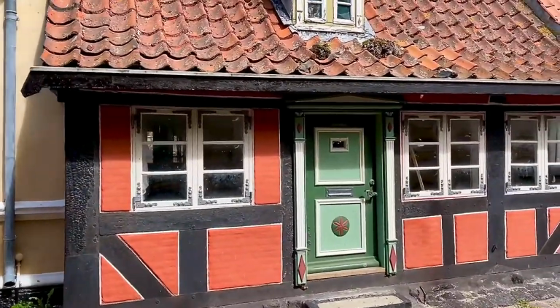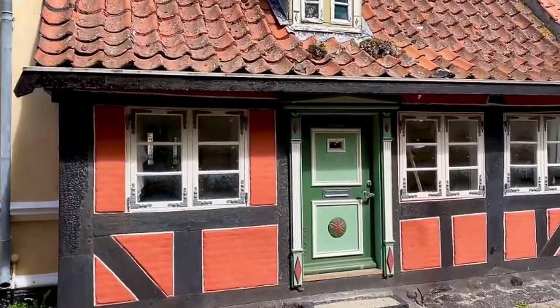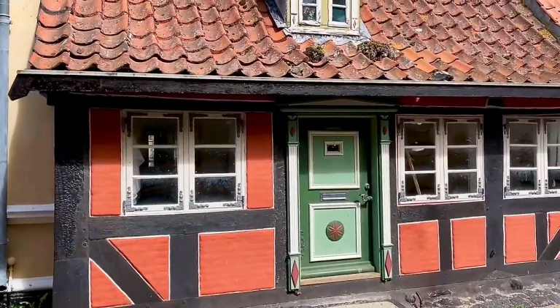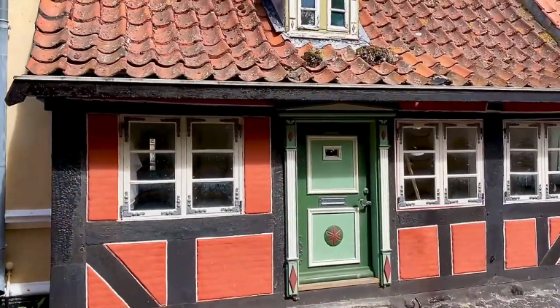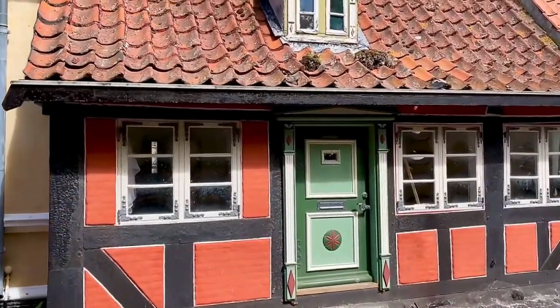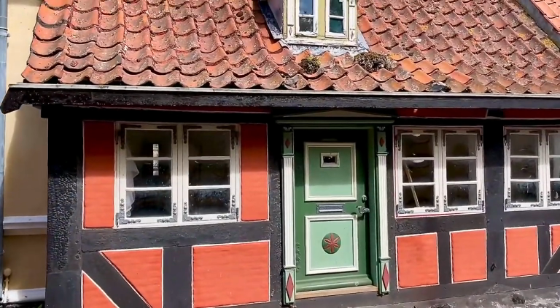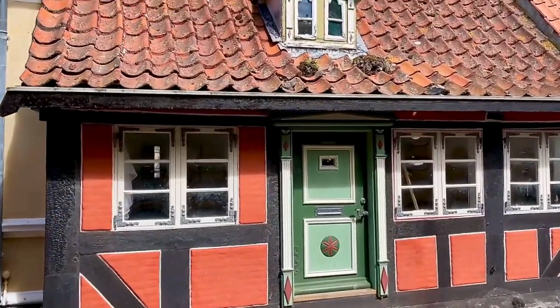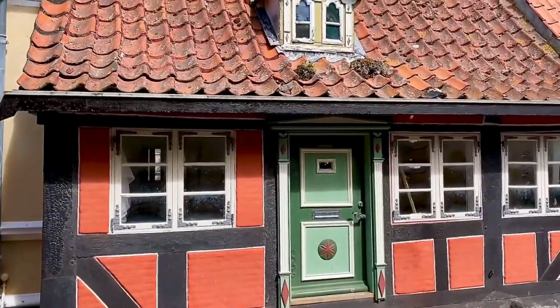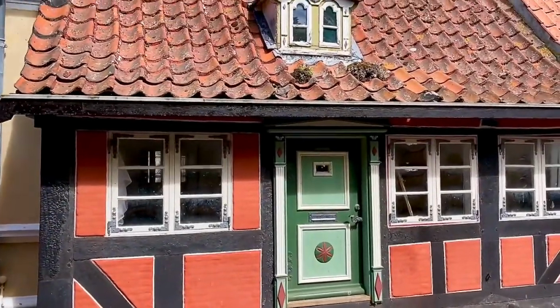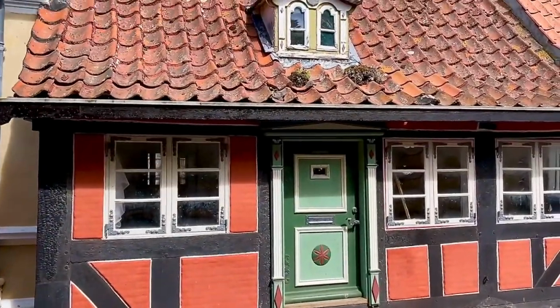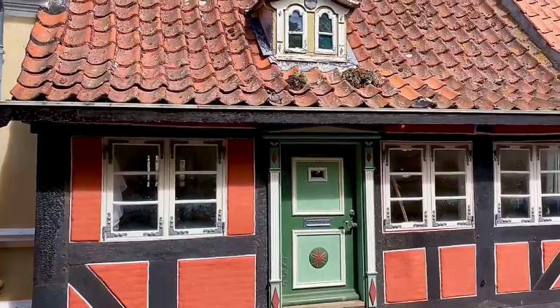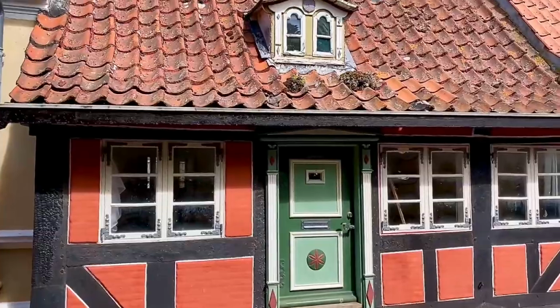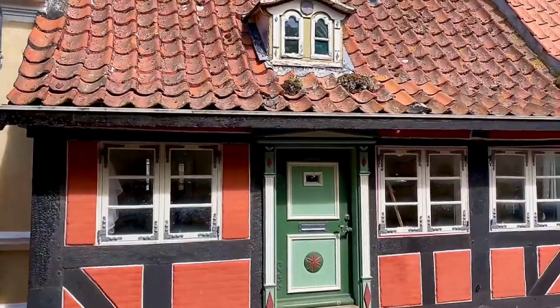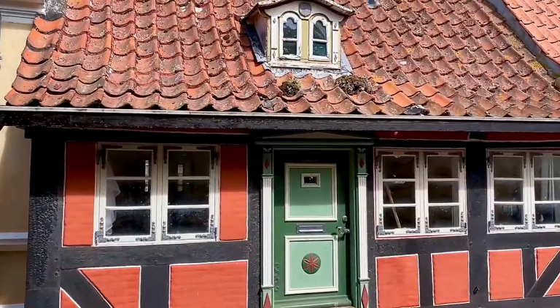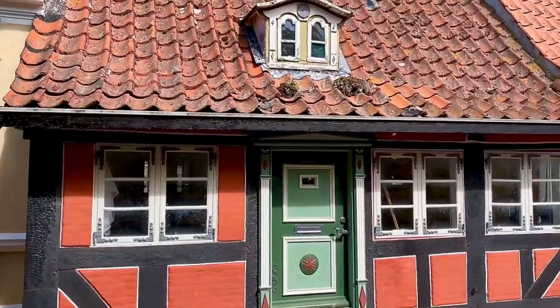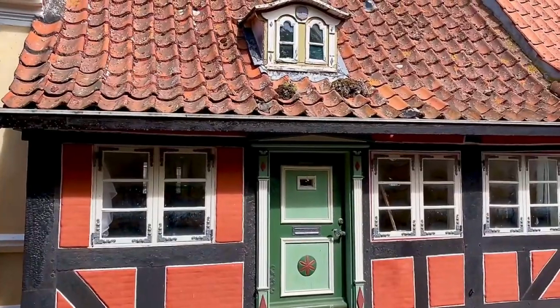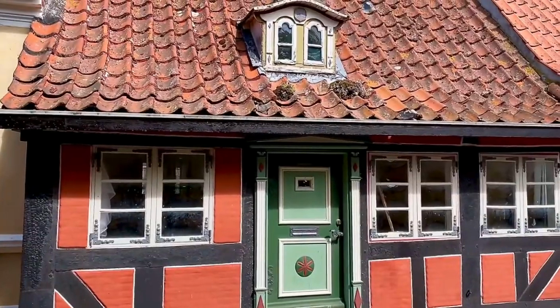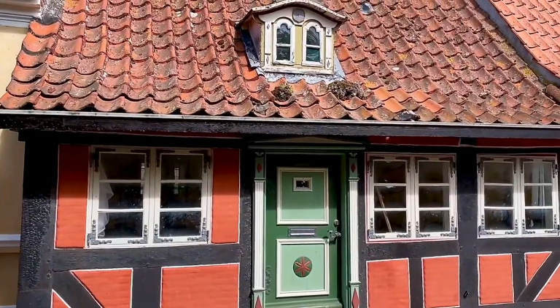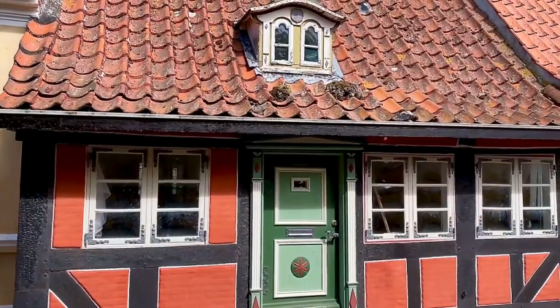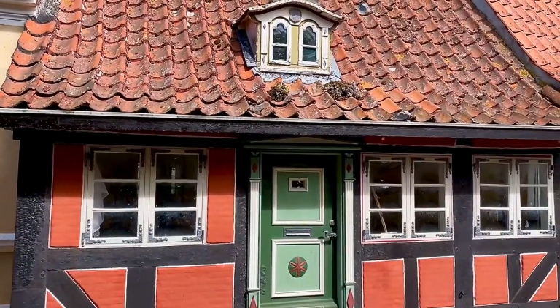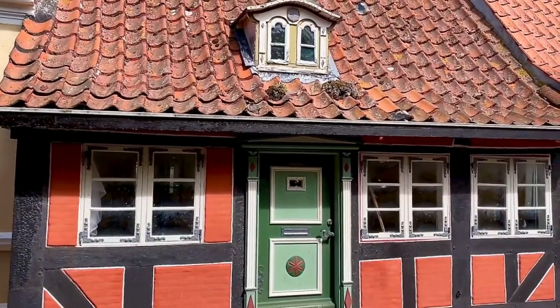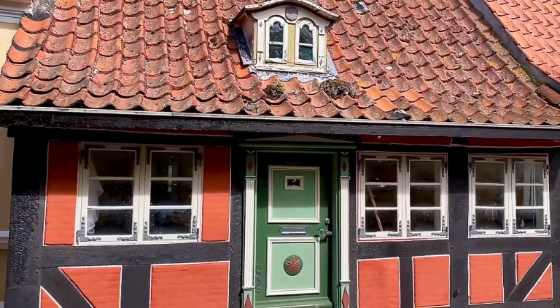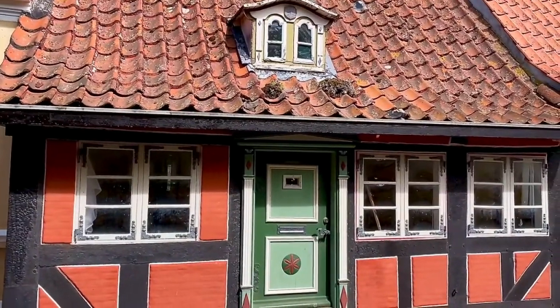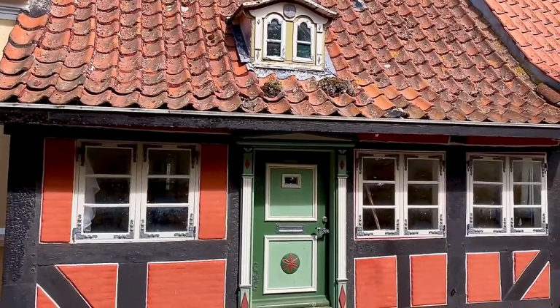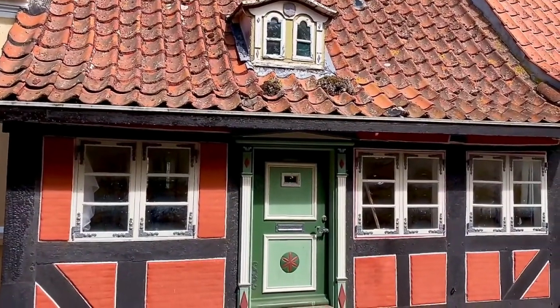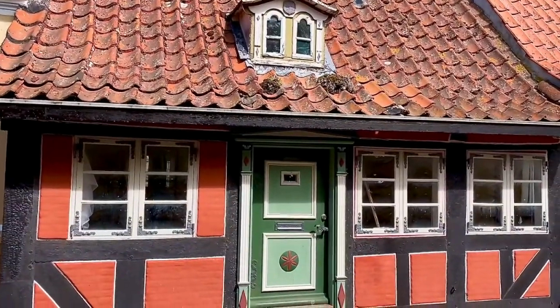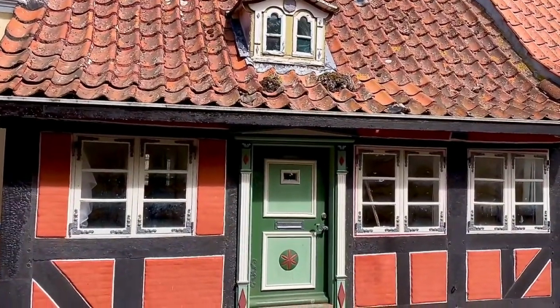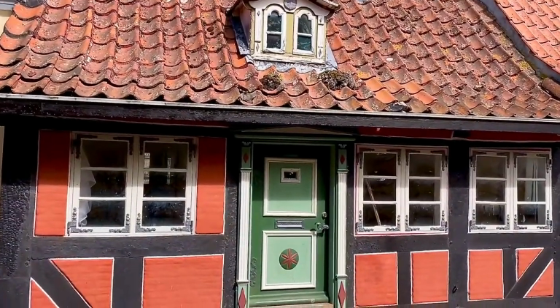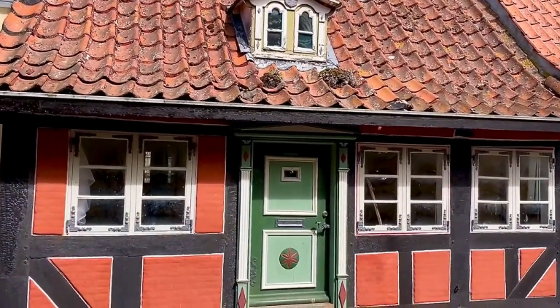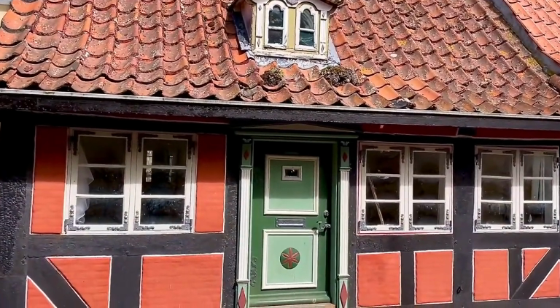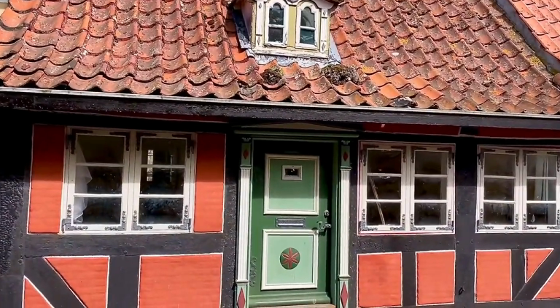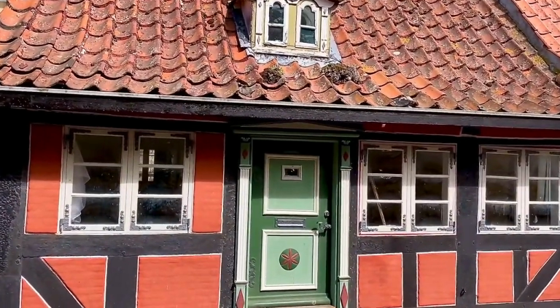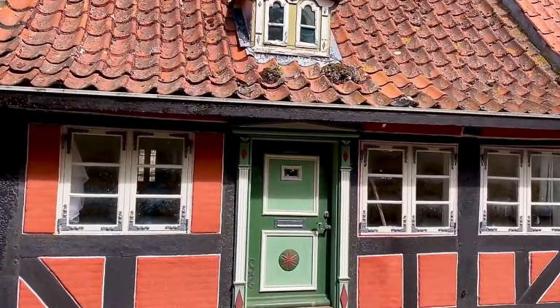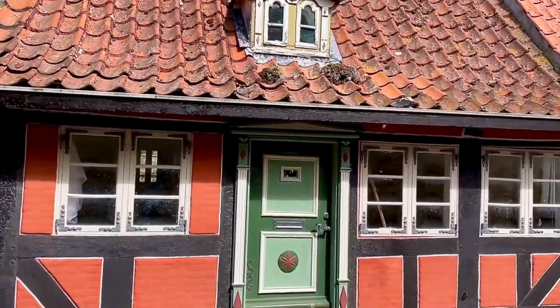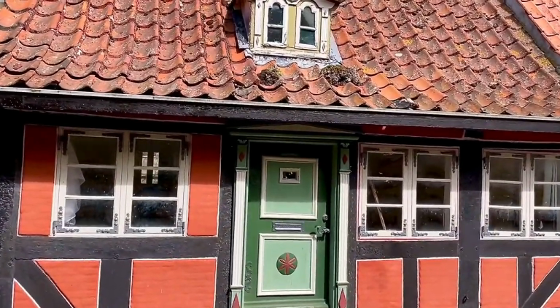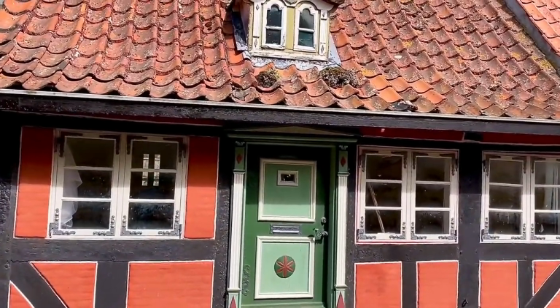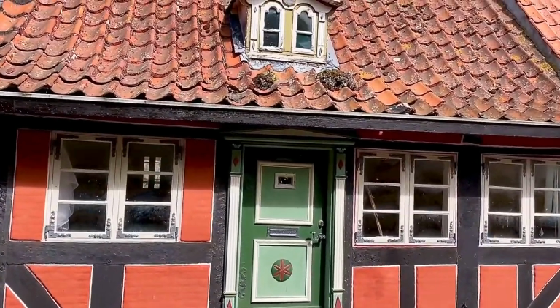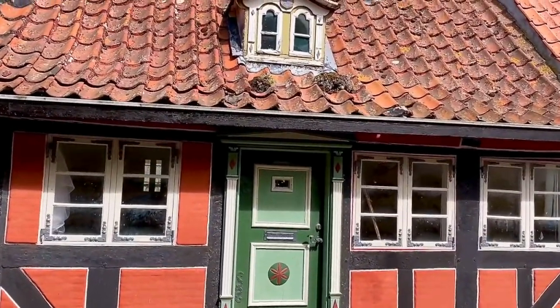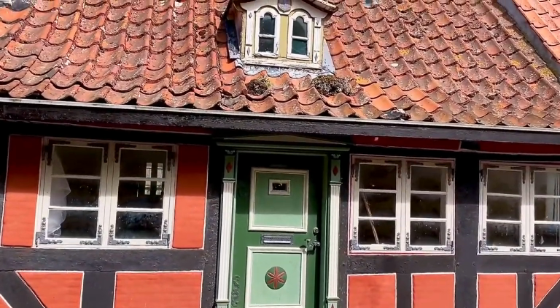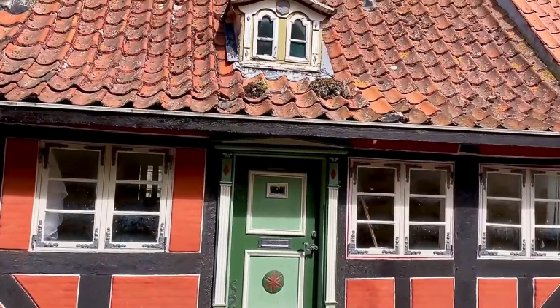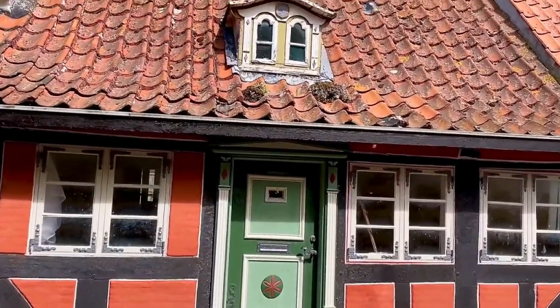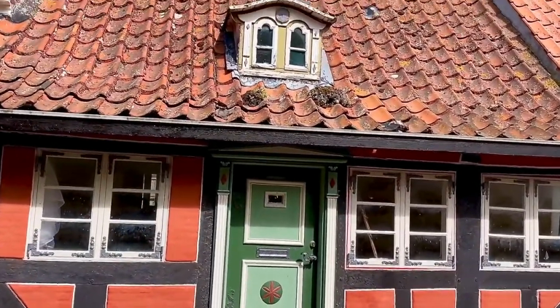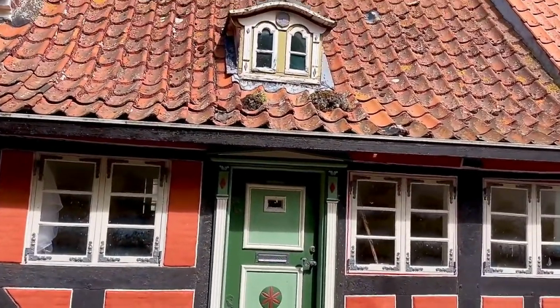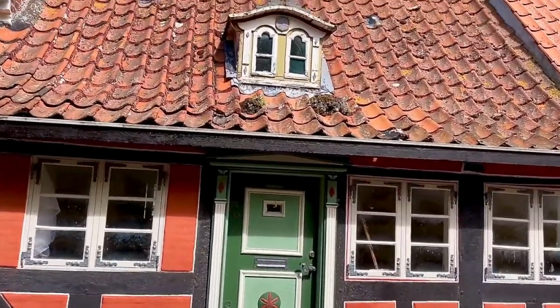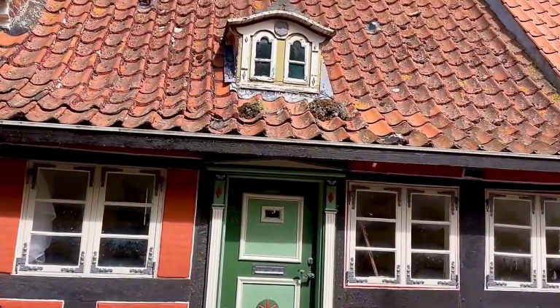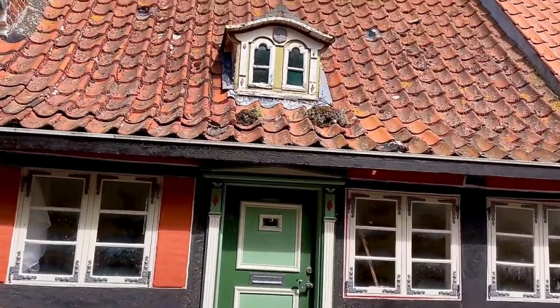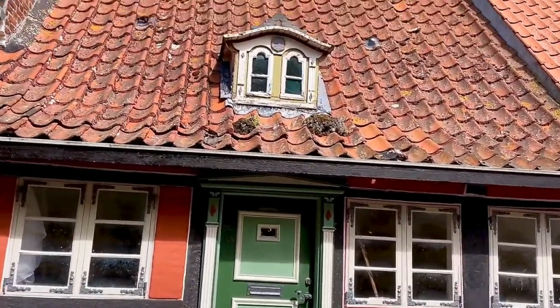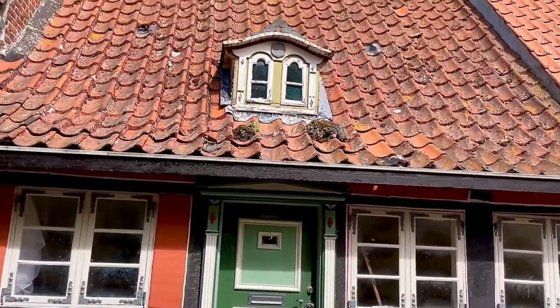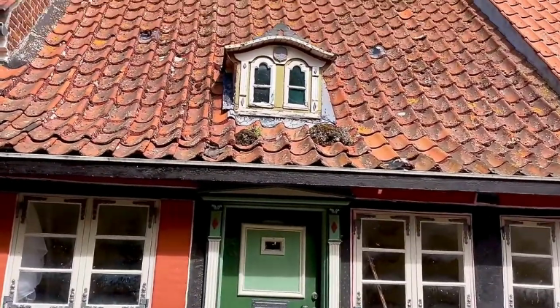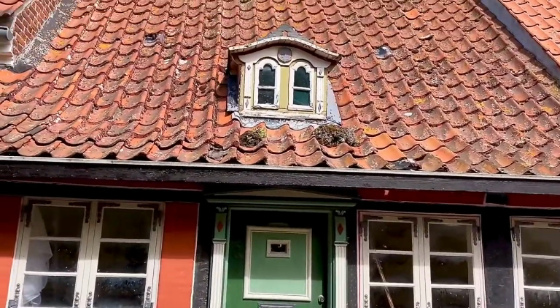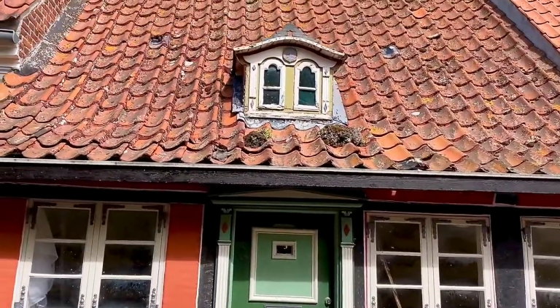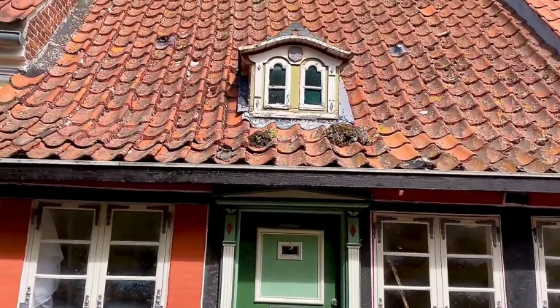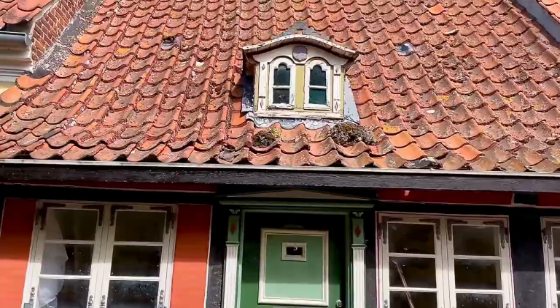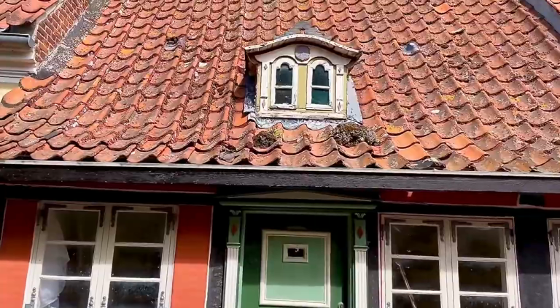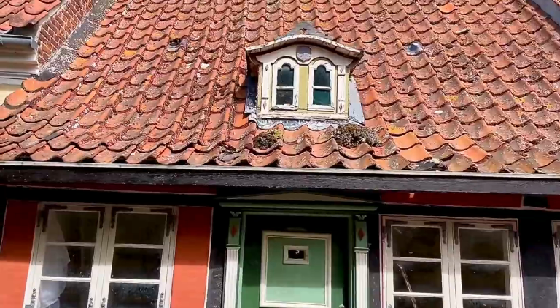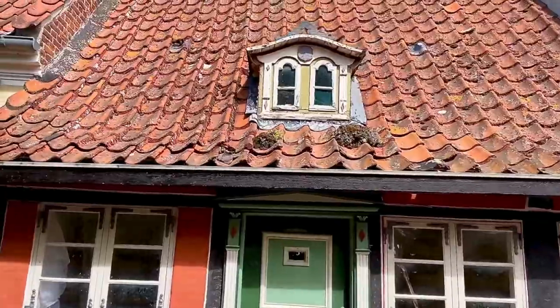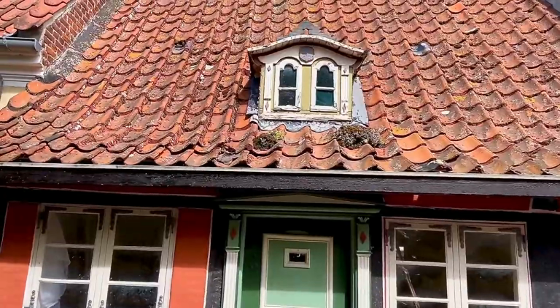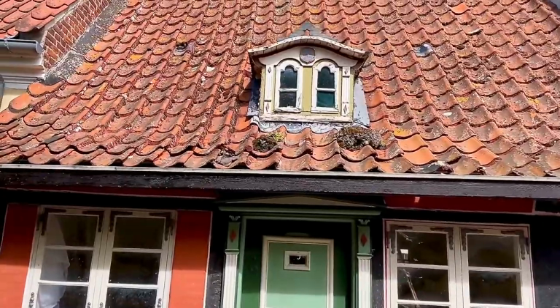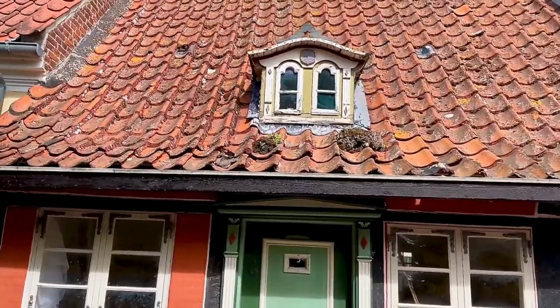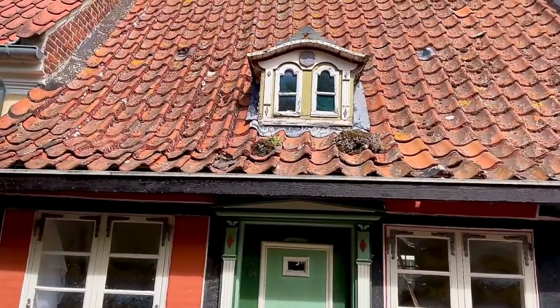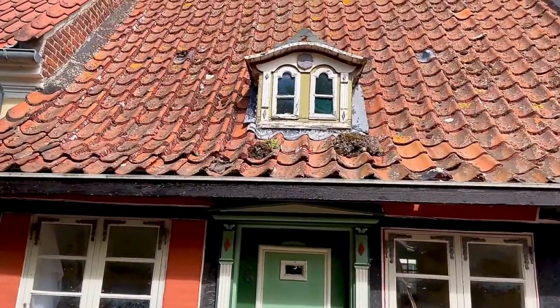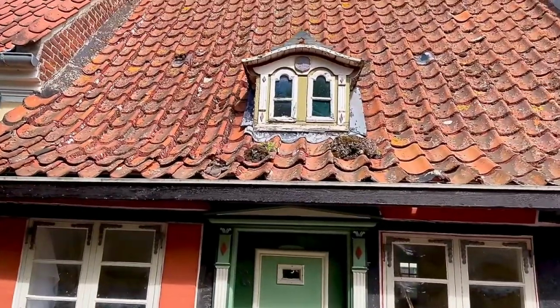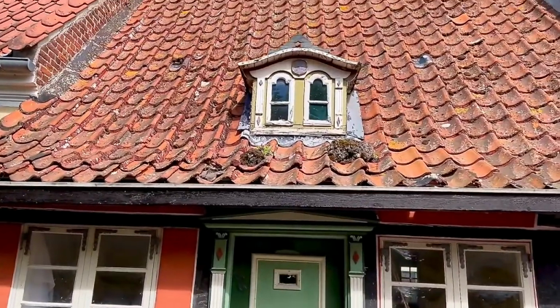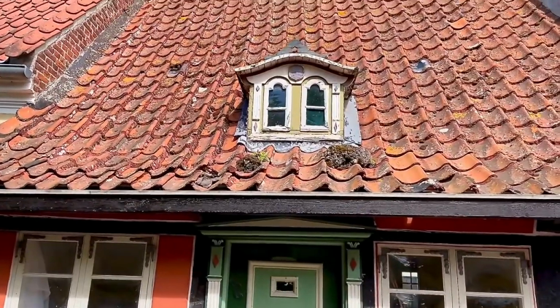Now this one, which was a little bit further down the street, already looks like a doll's house. Very charming.